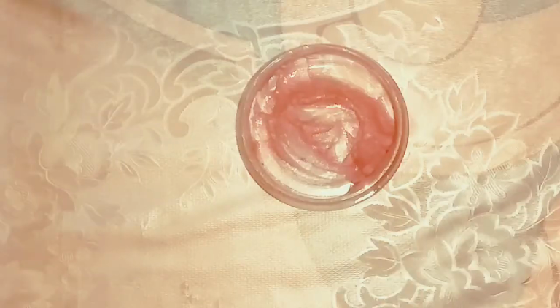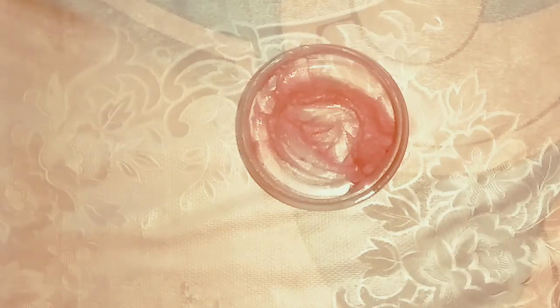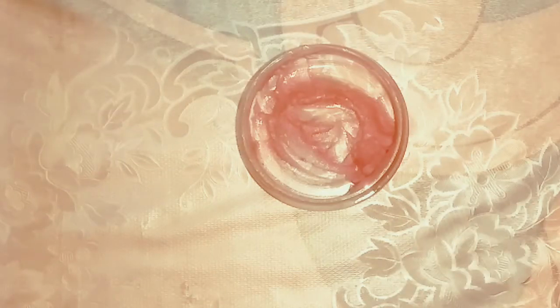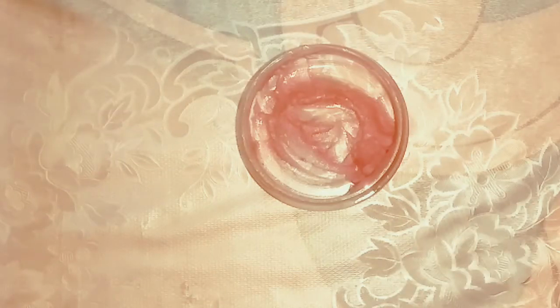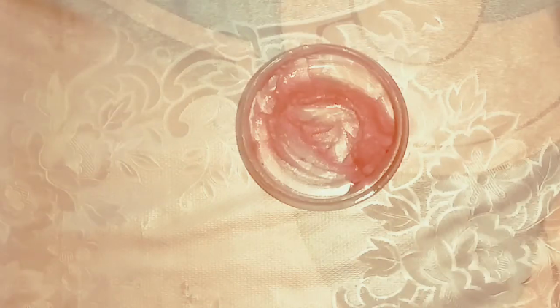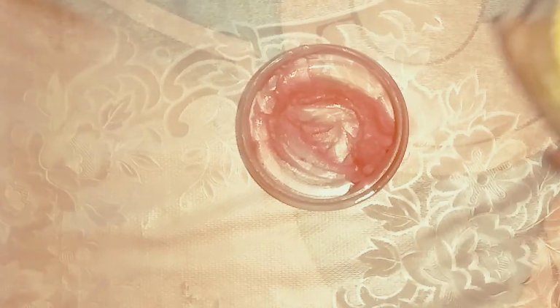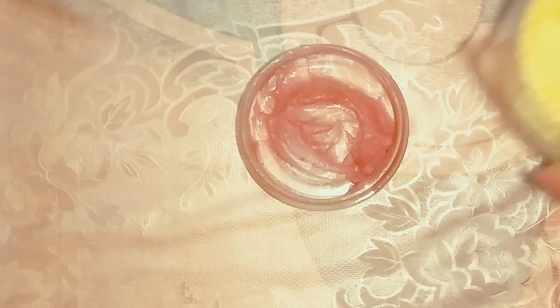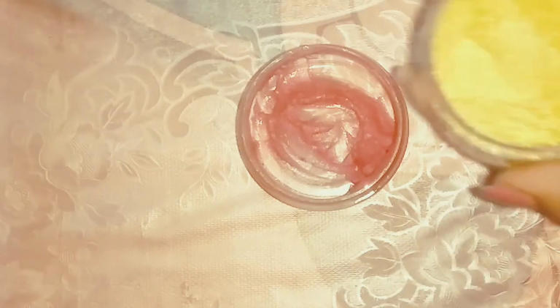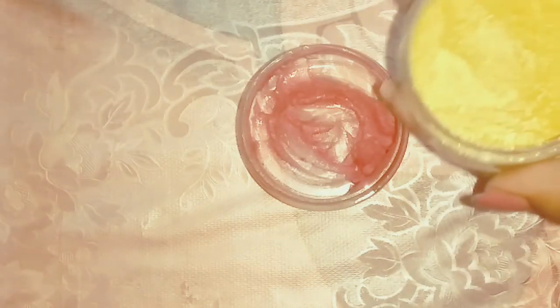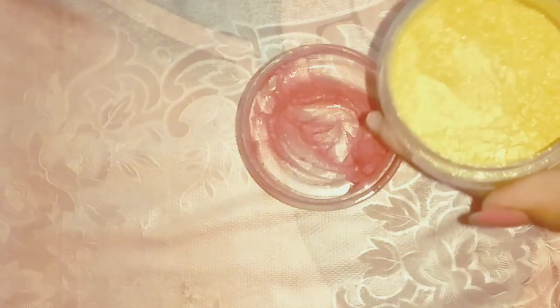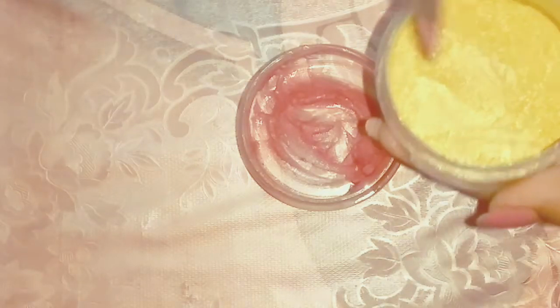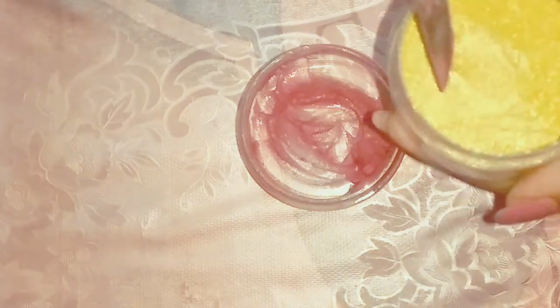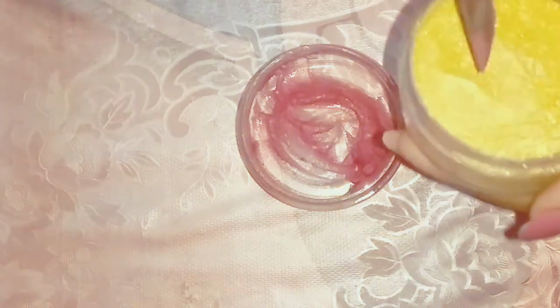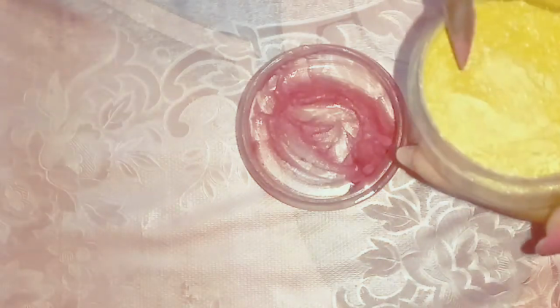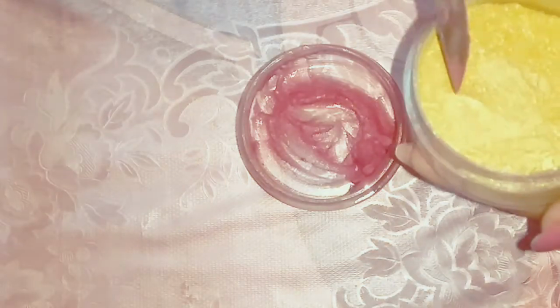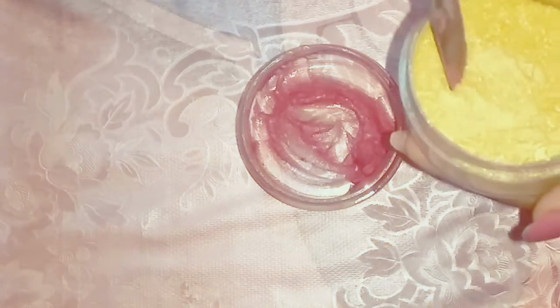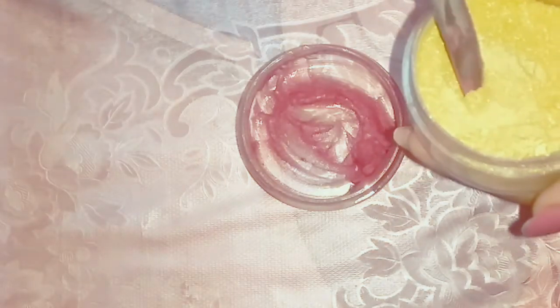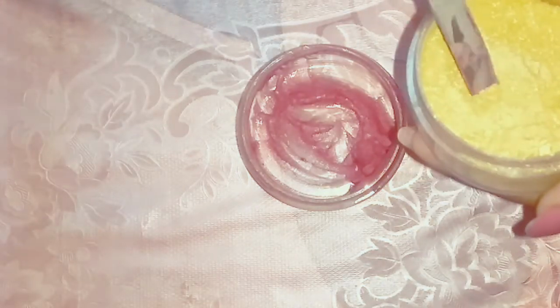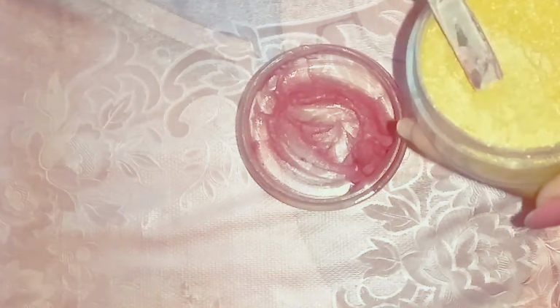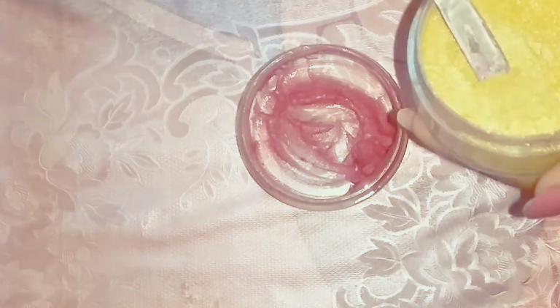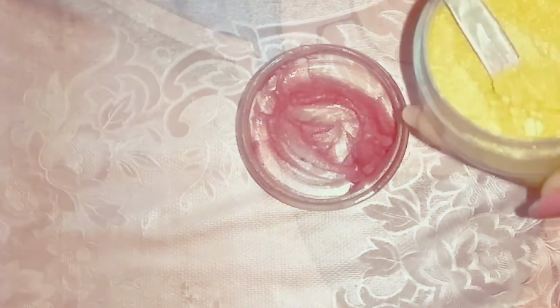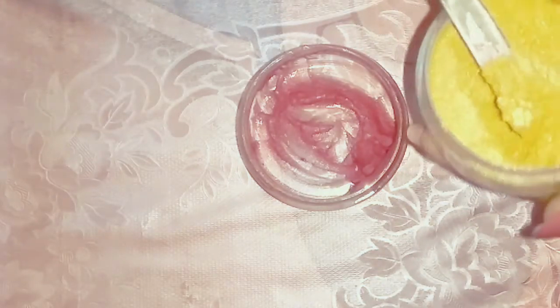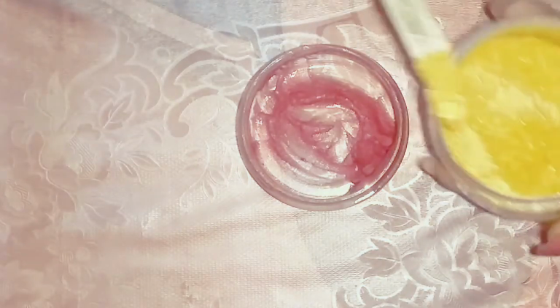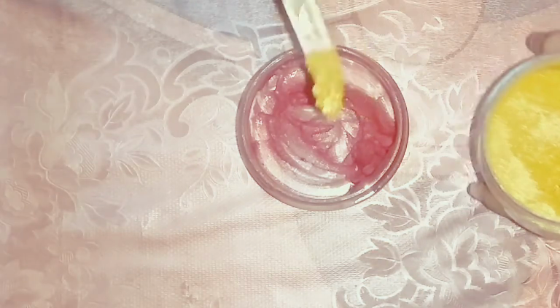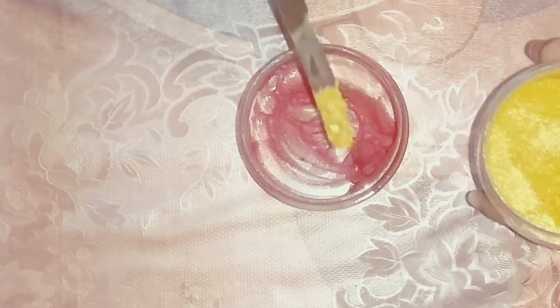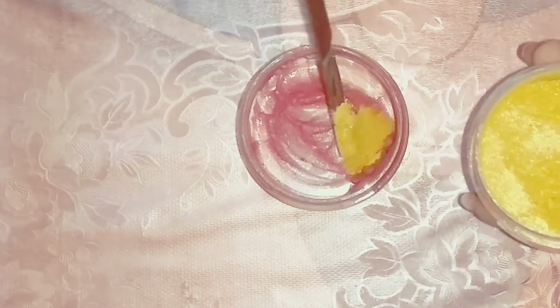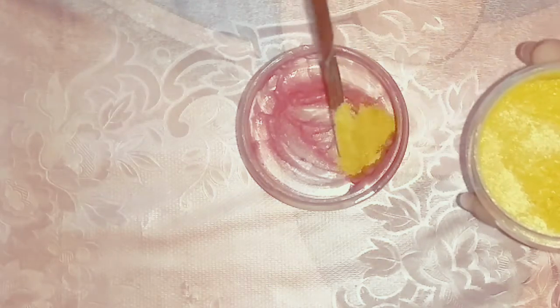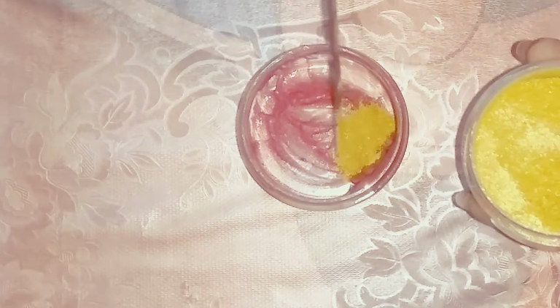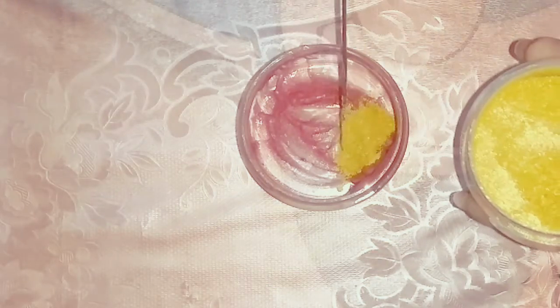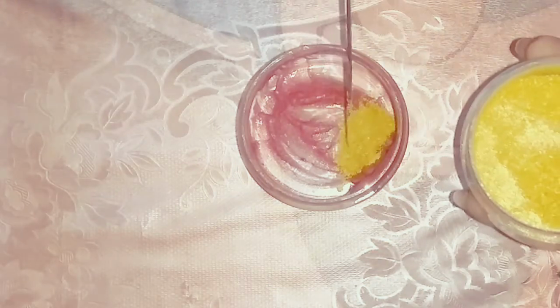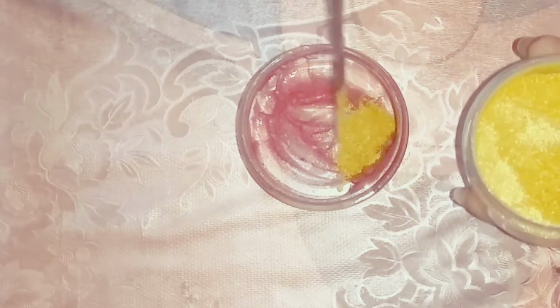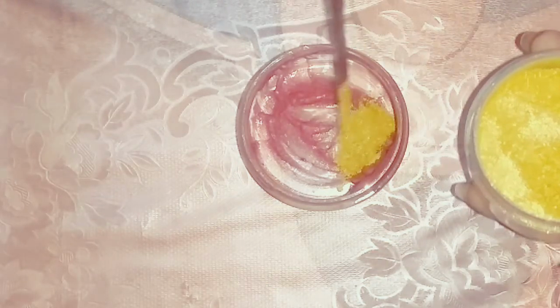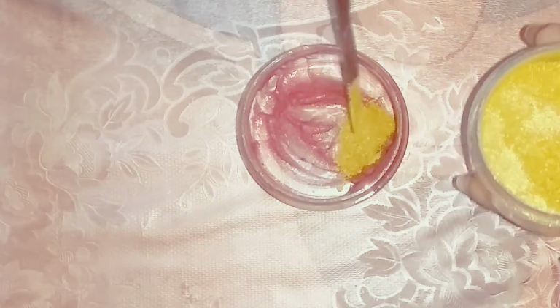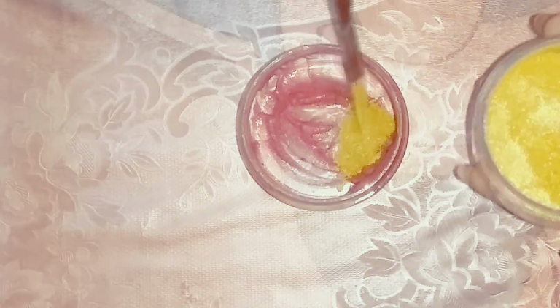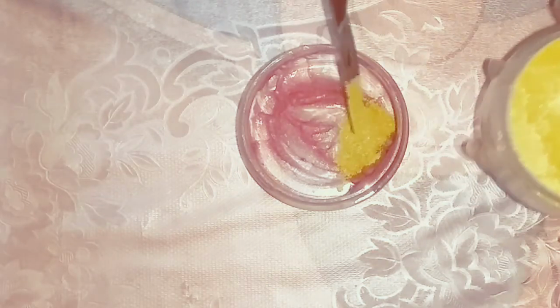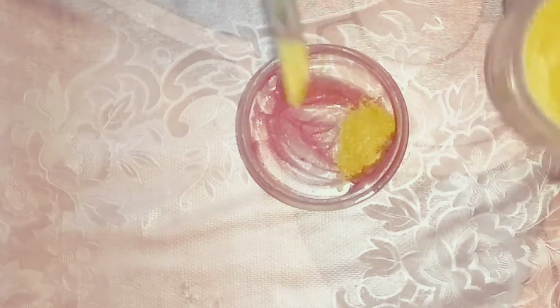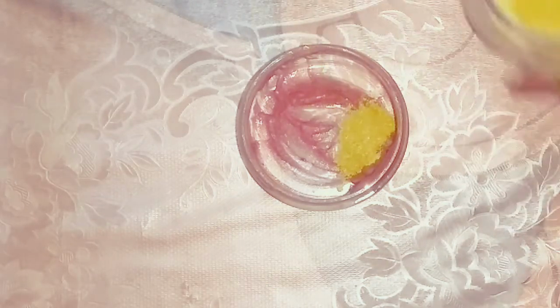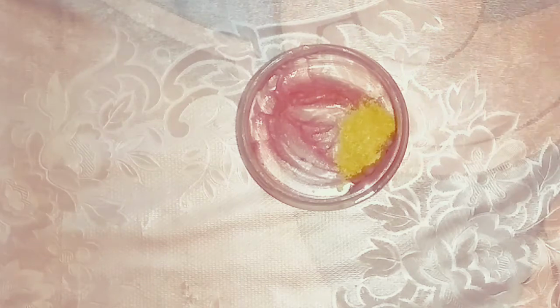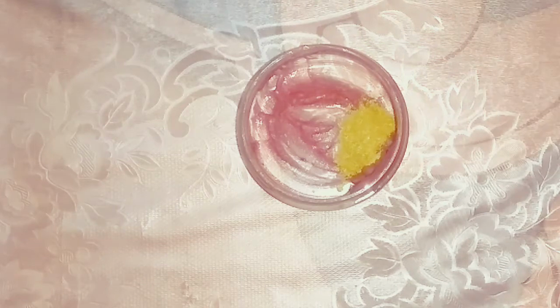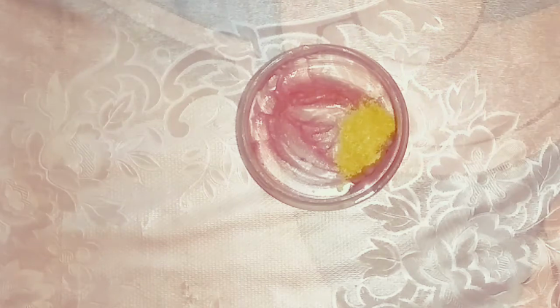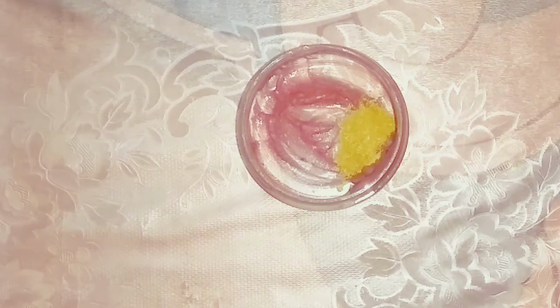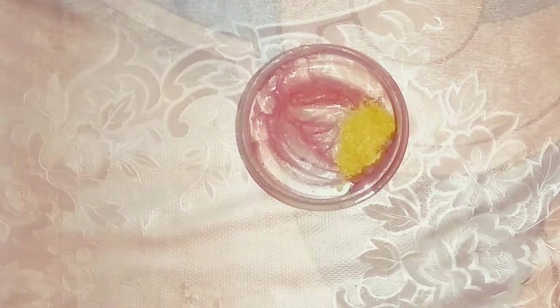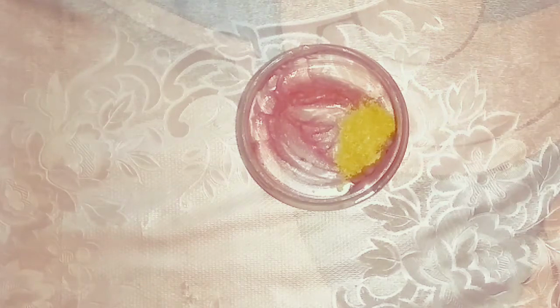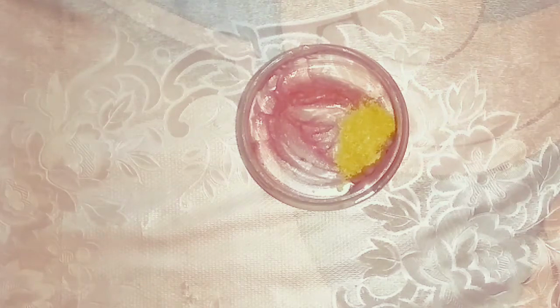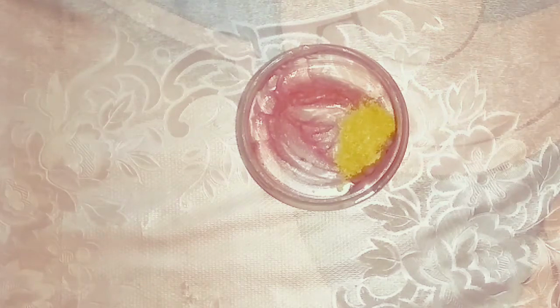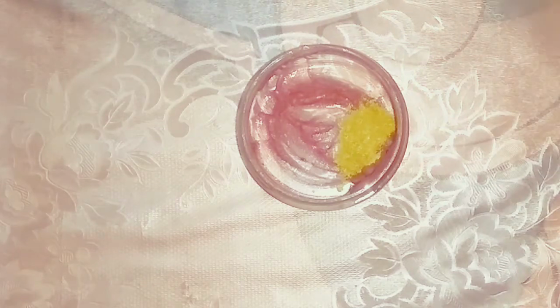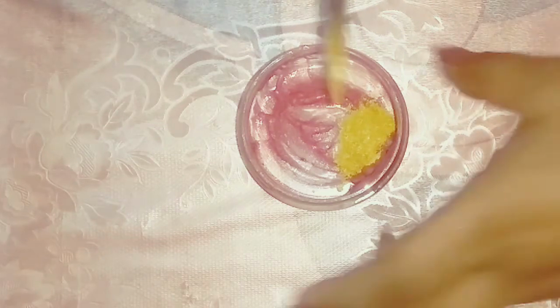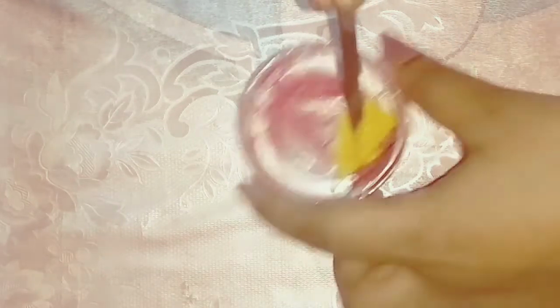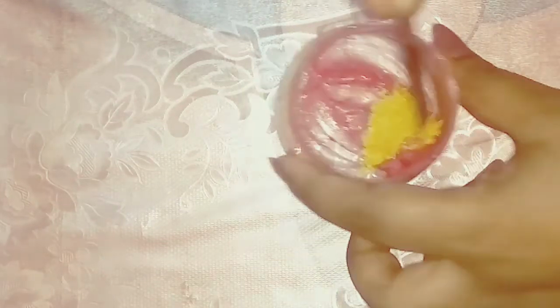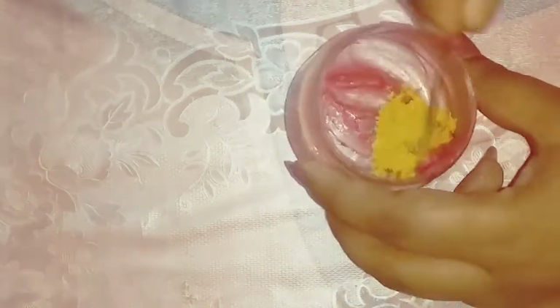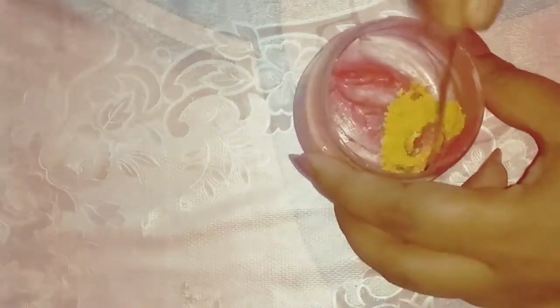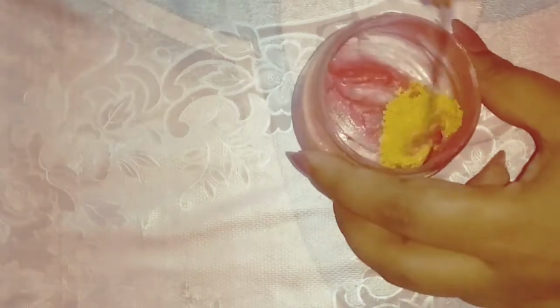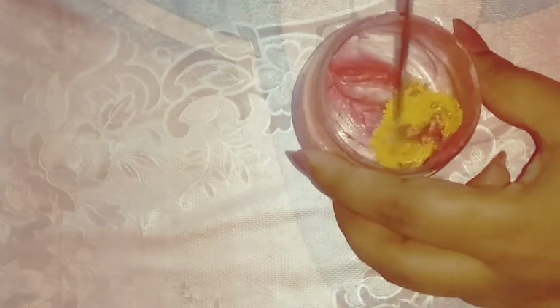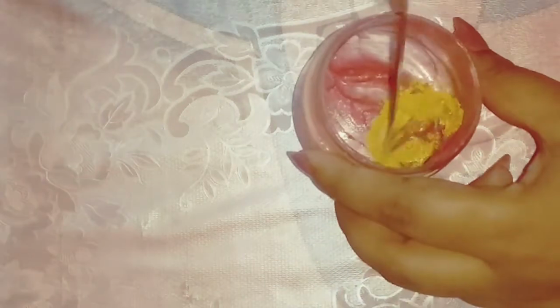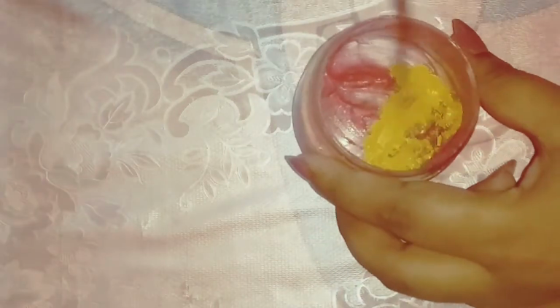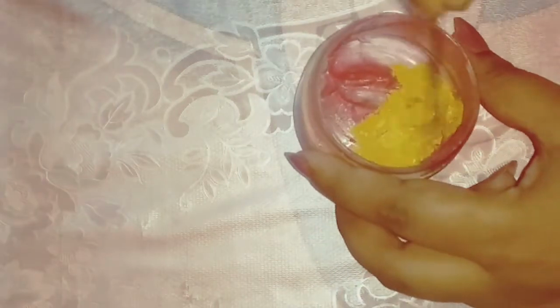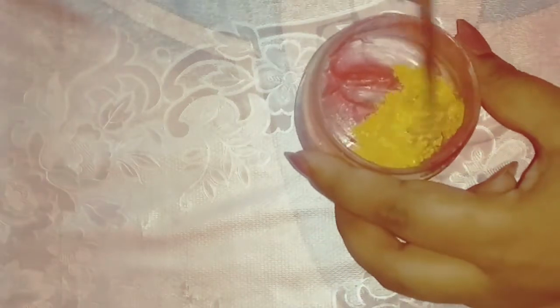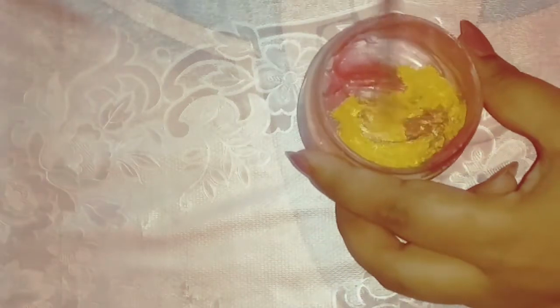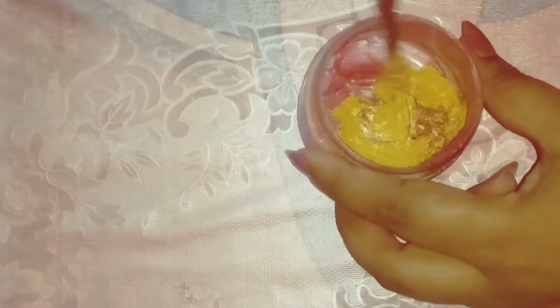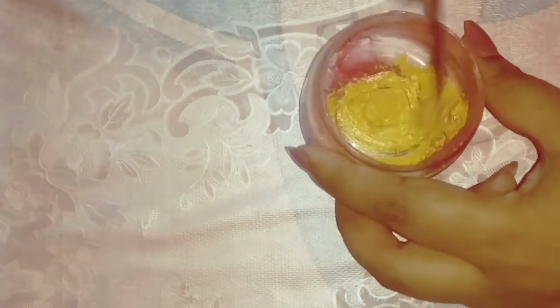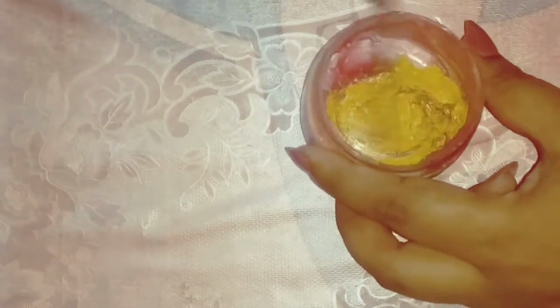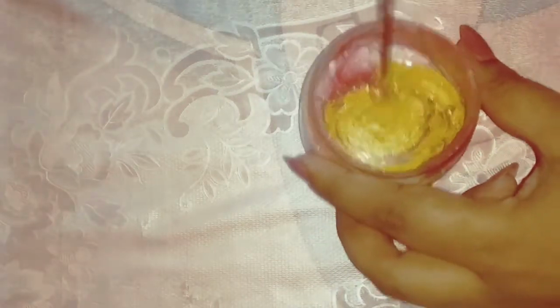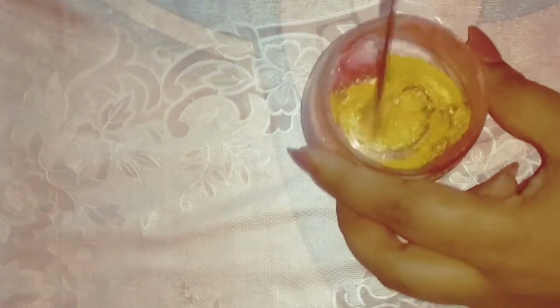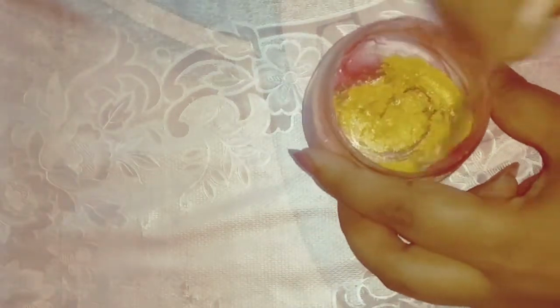After adding the pink shimmer, I'm going to add some golden shimmer into it, and again I'm going to mix it well together with the pink one.